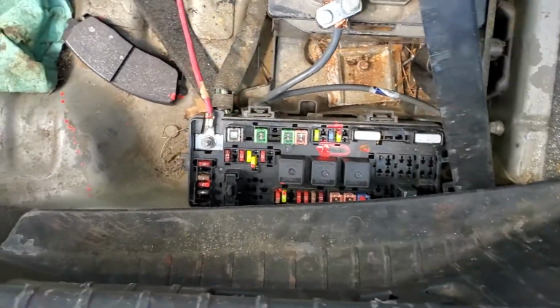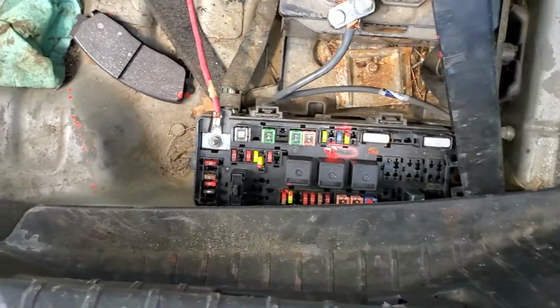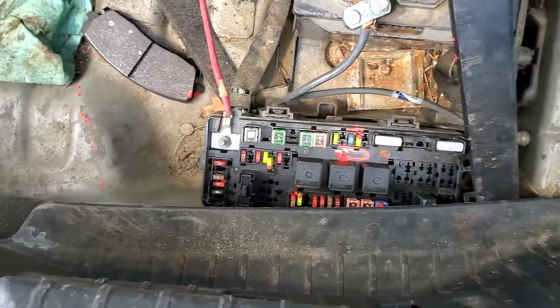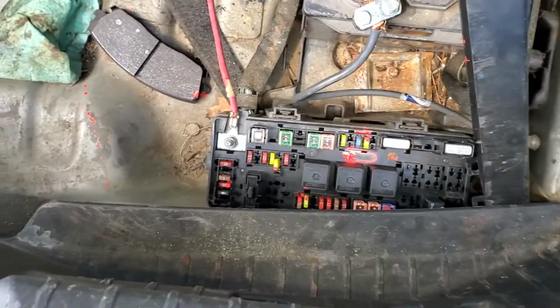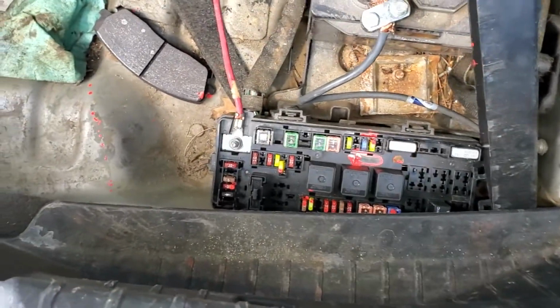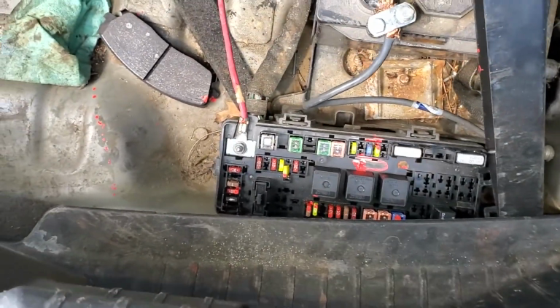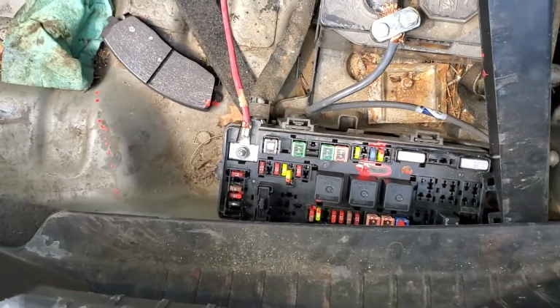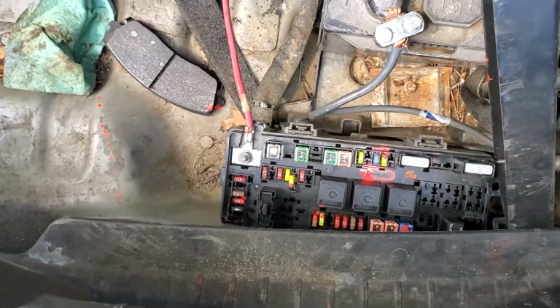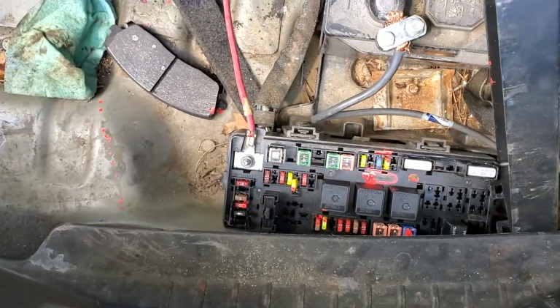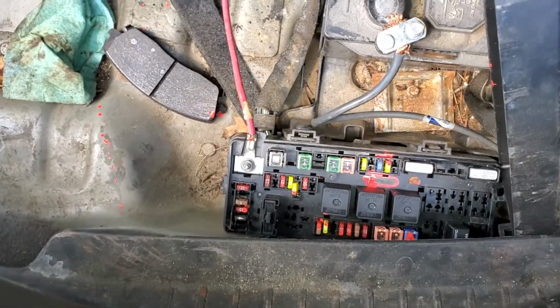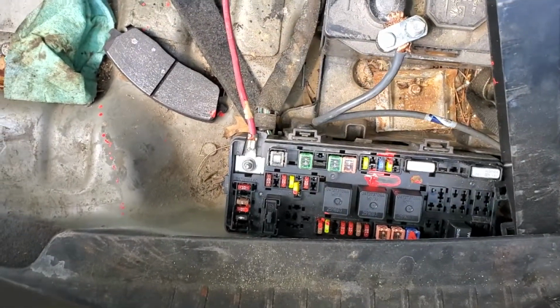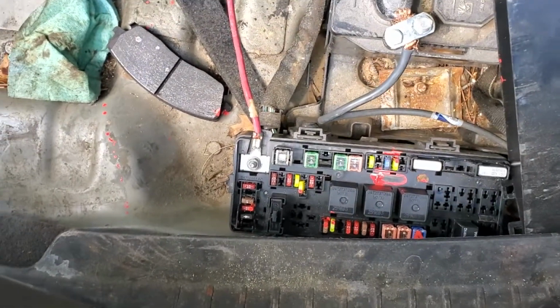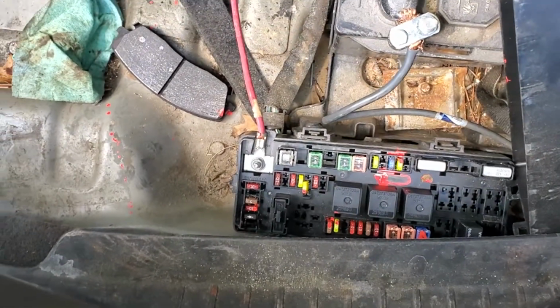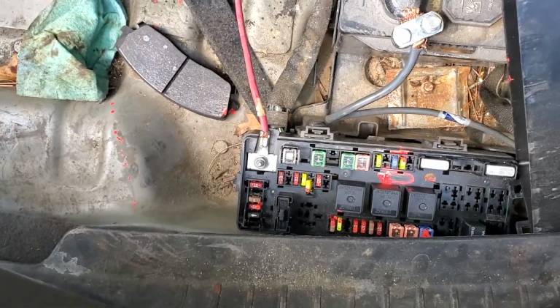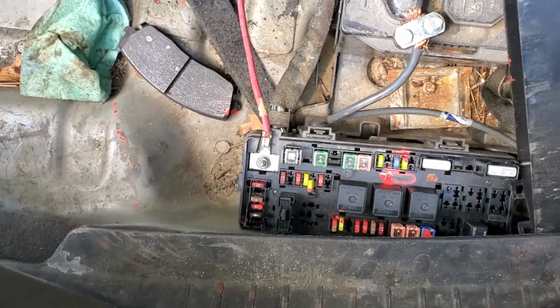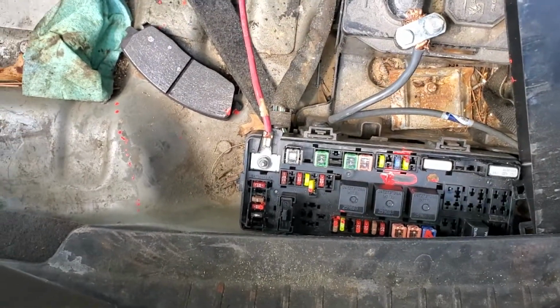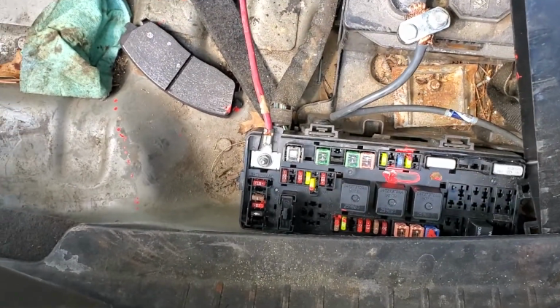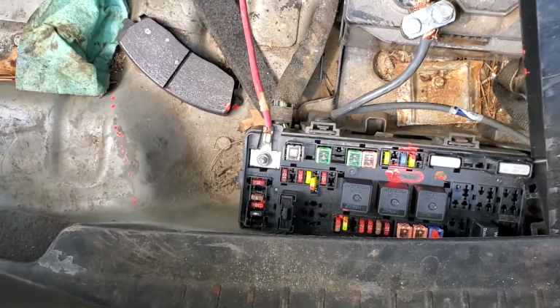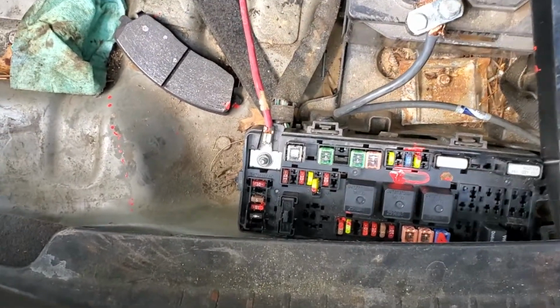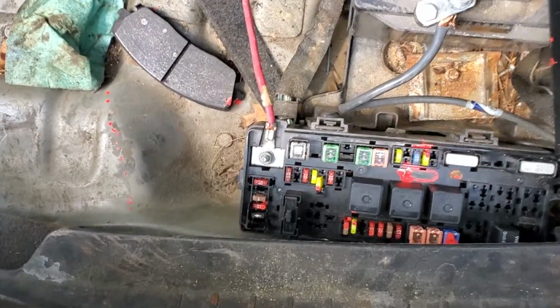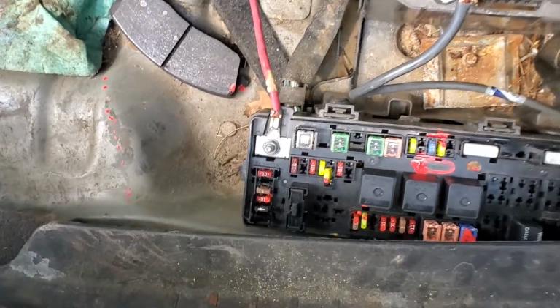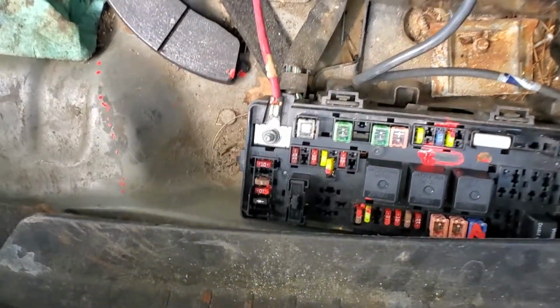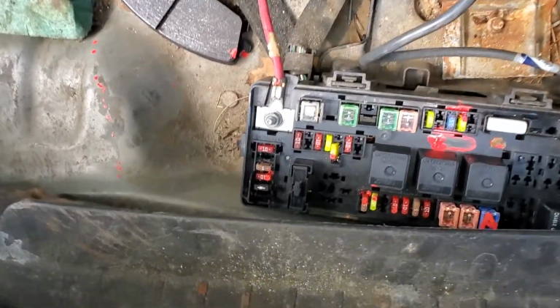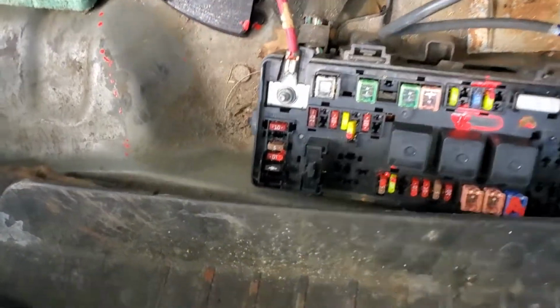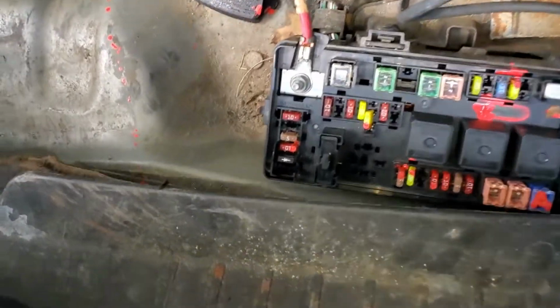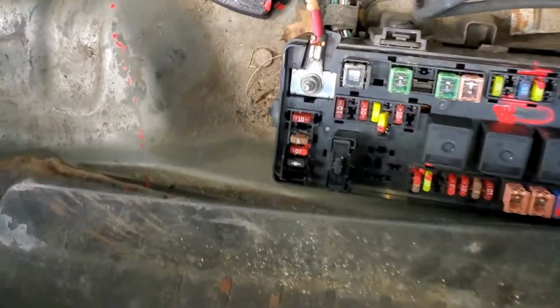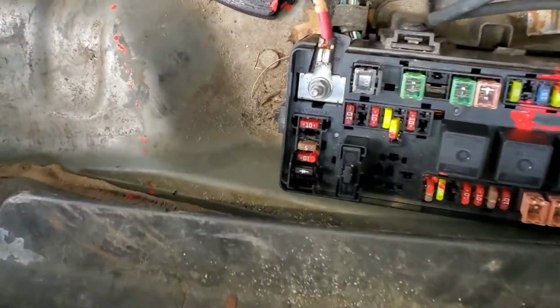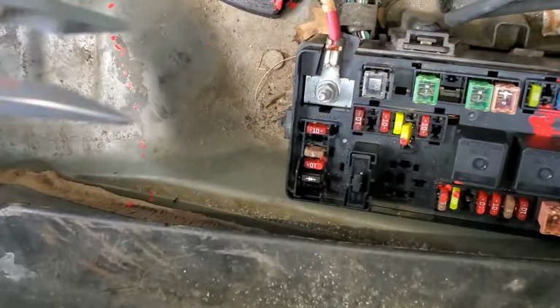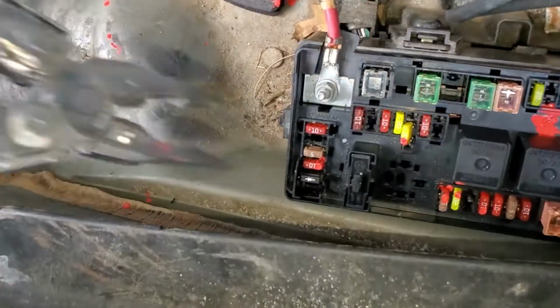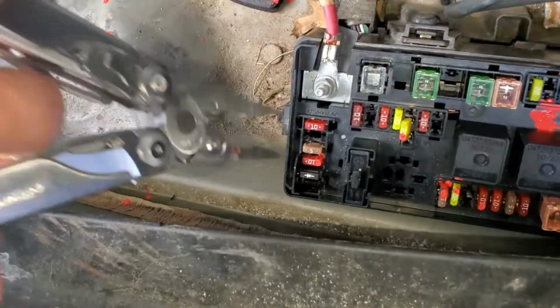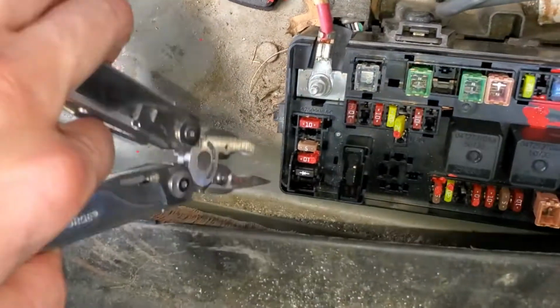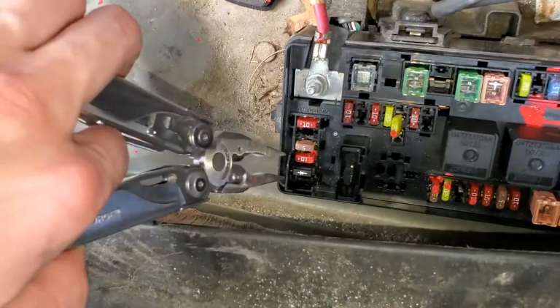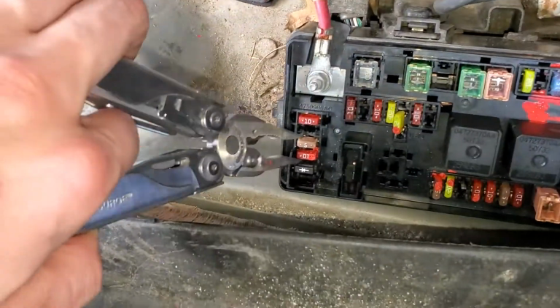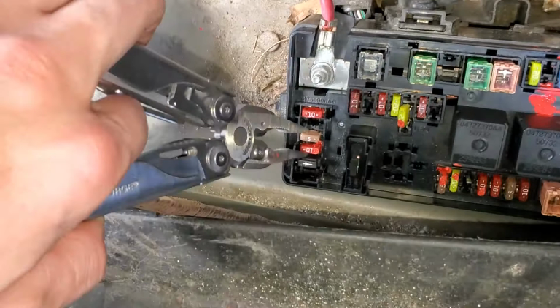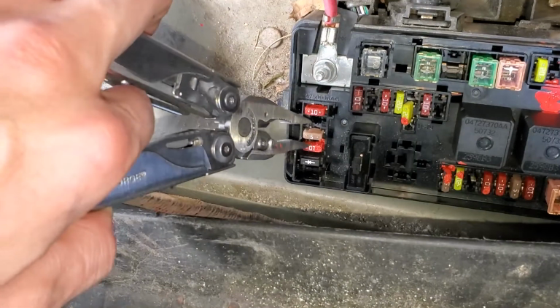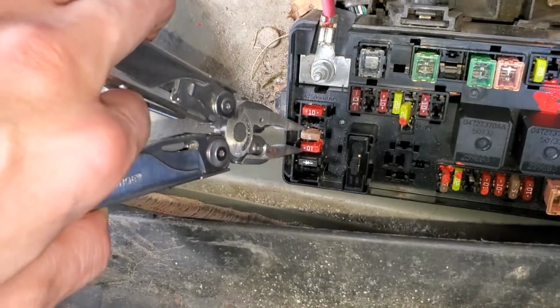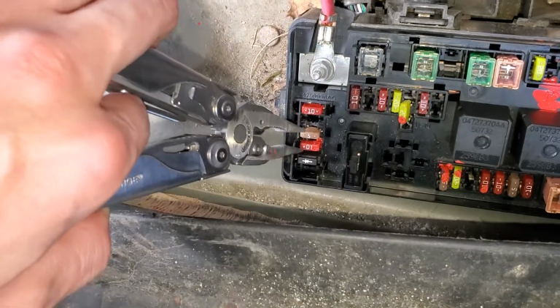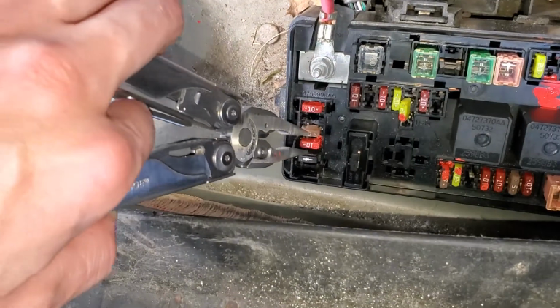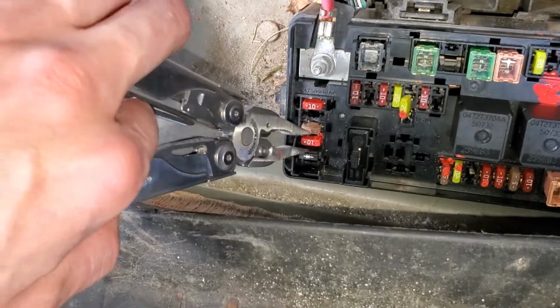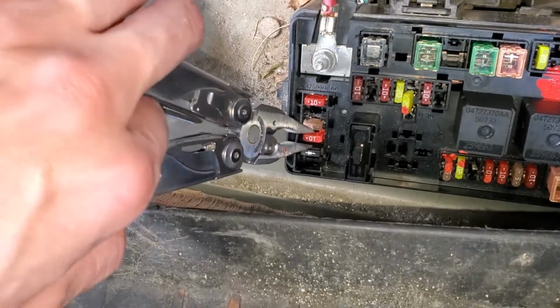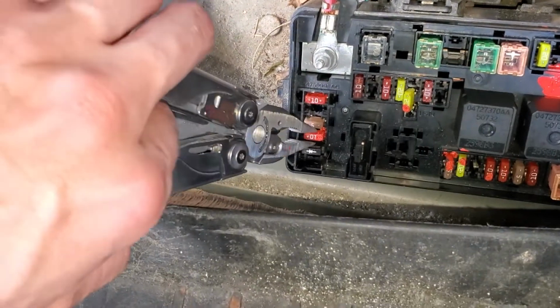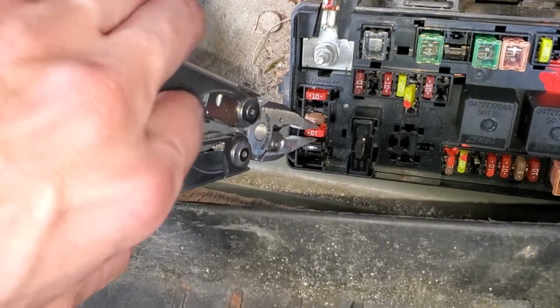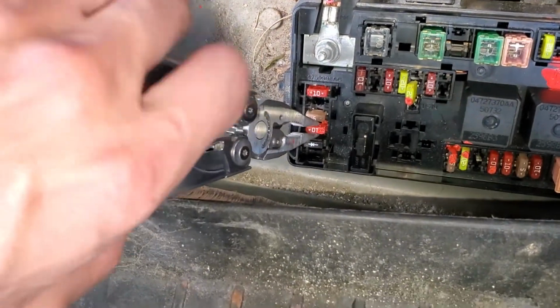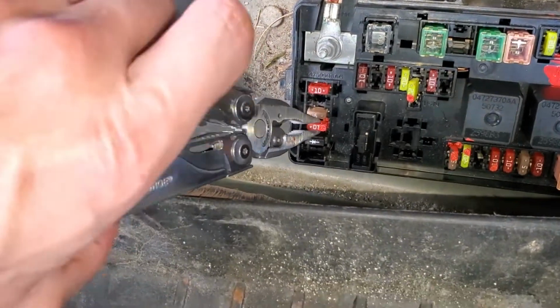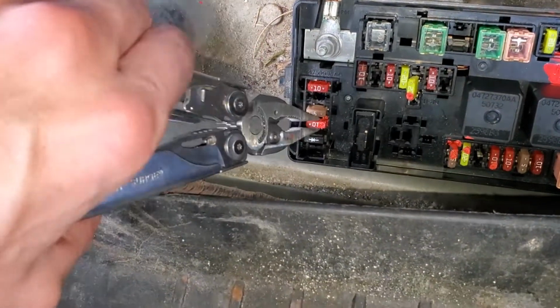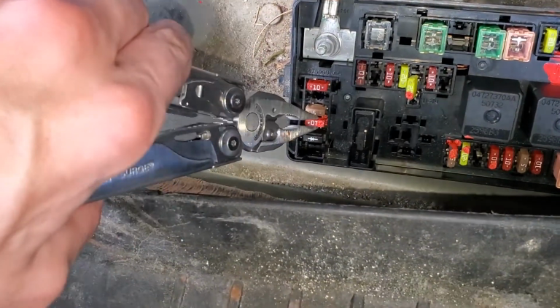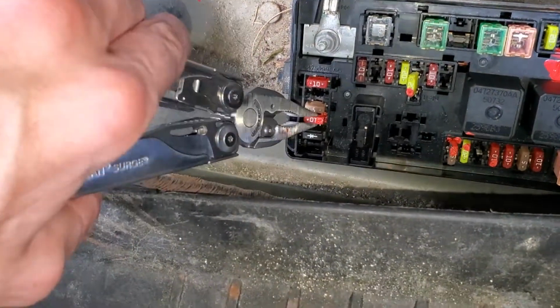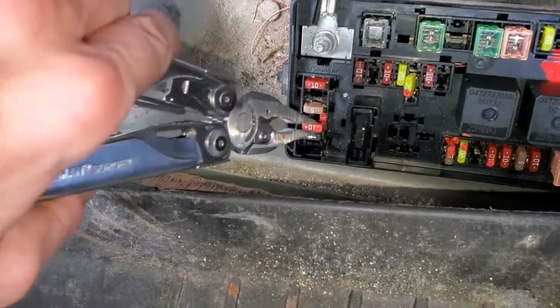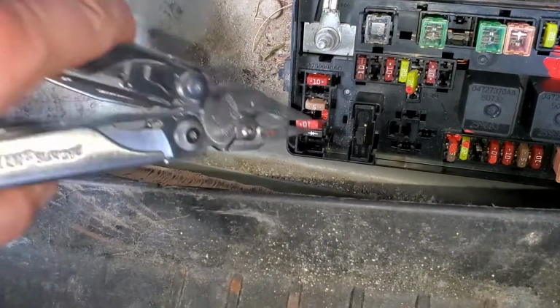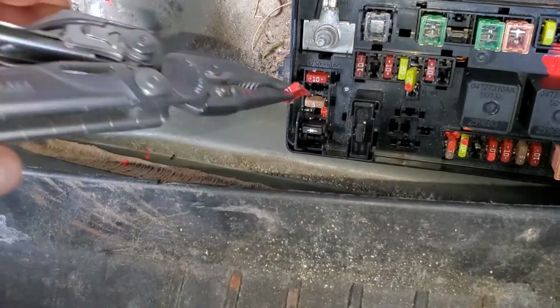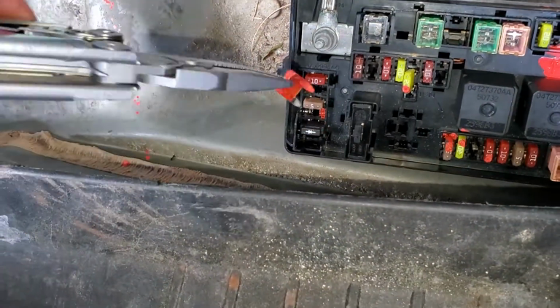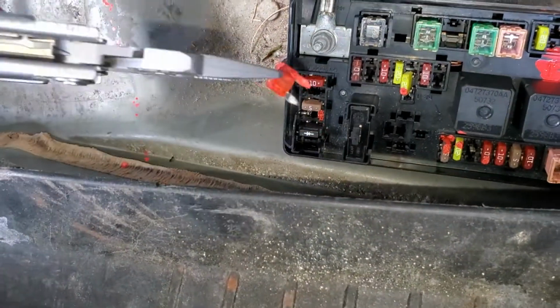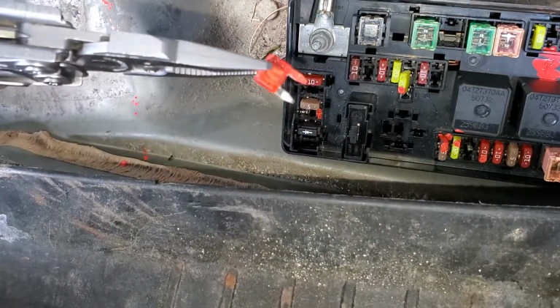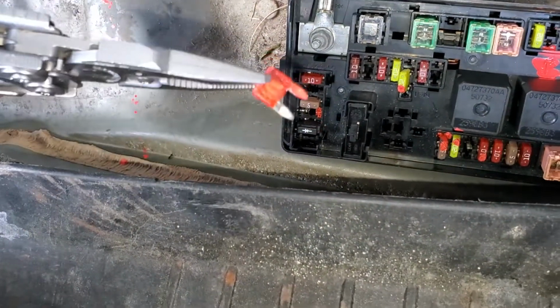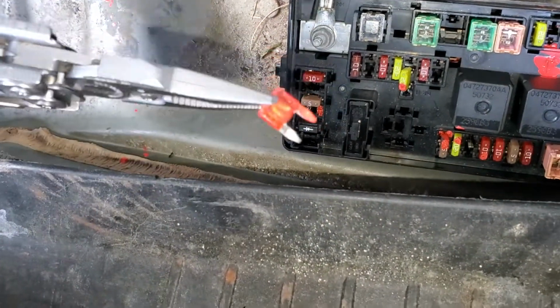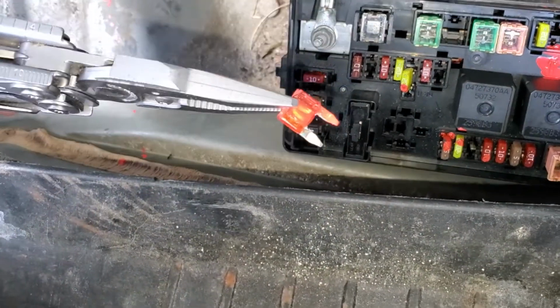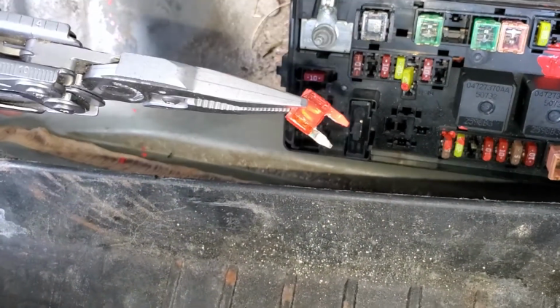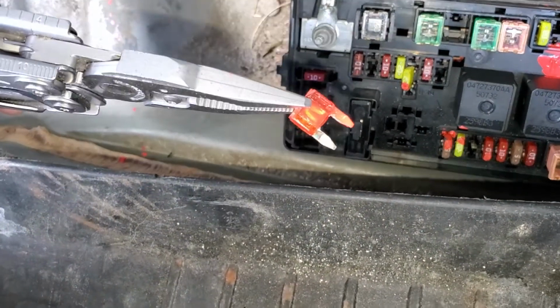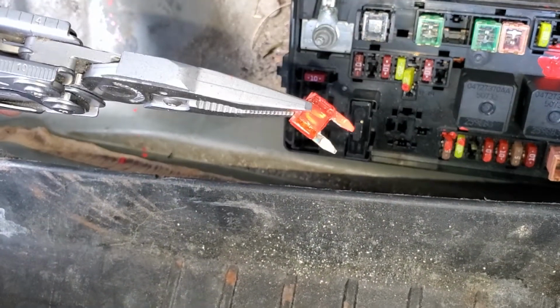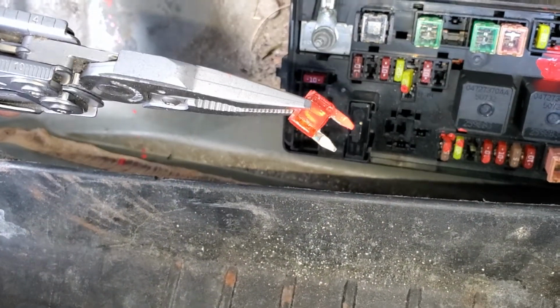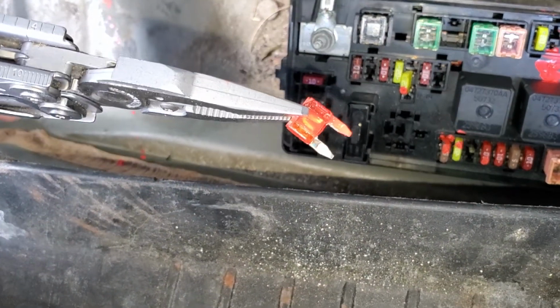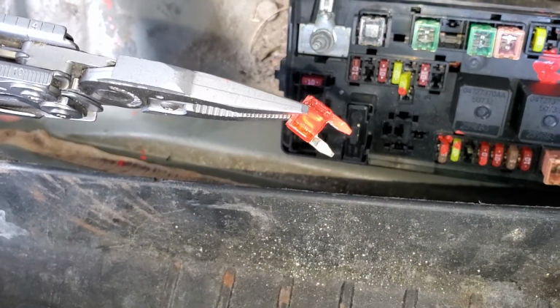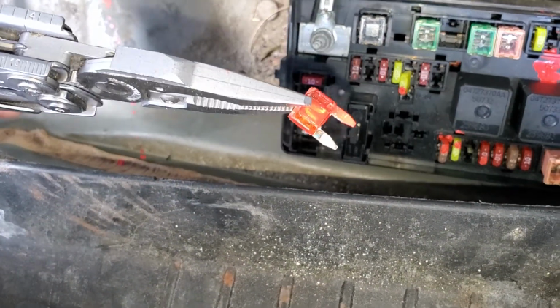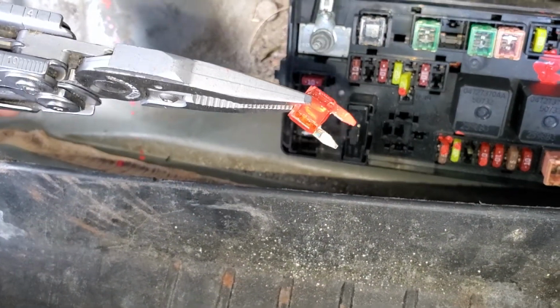It's gonna be fuse 30, which is this 10 amp fuse that I've marked right here. To pull it out...